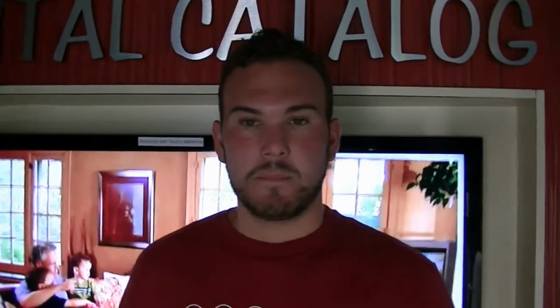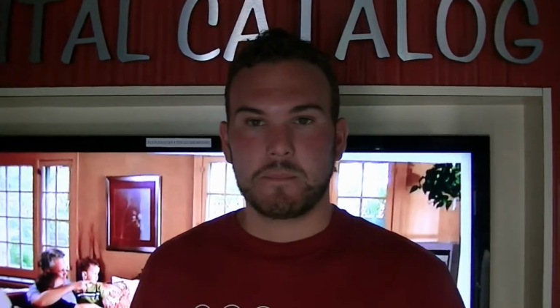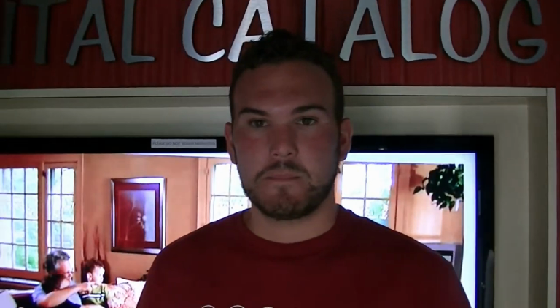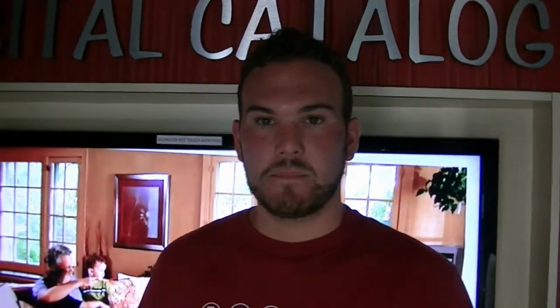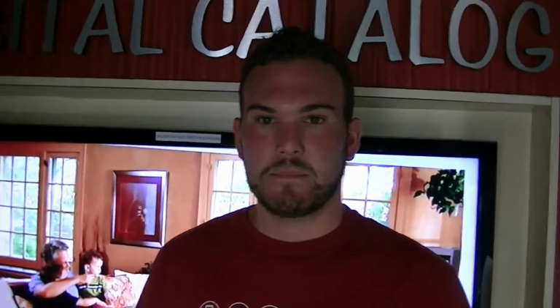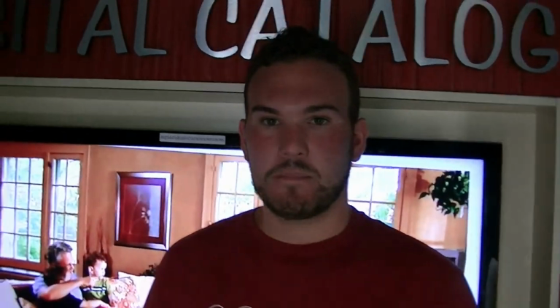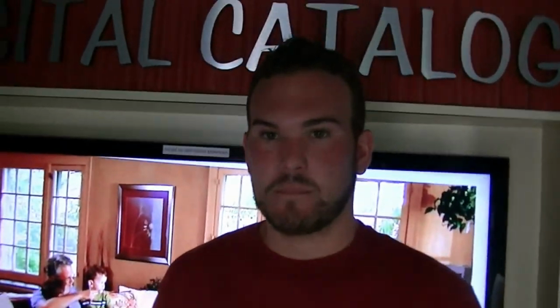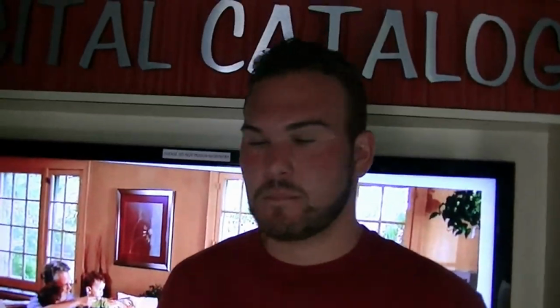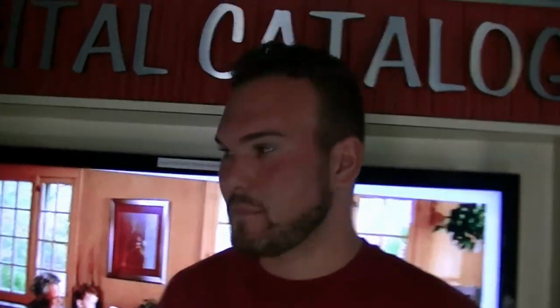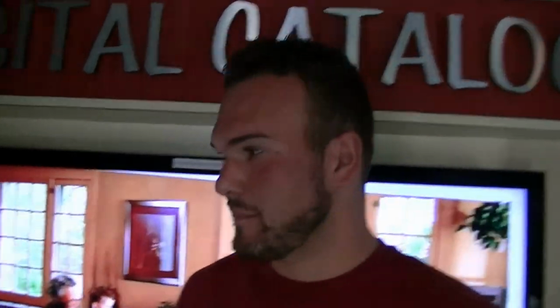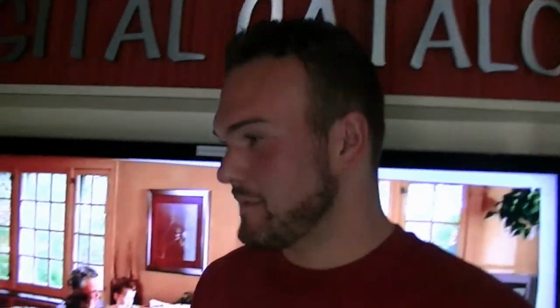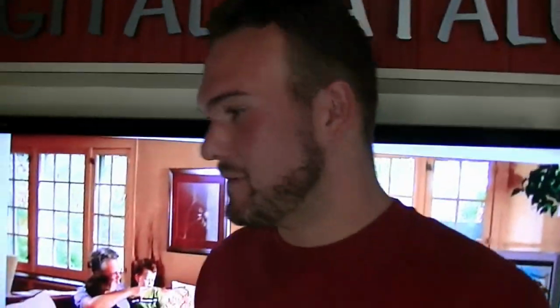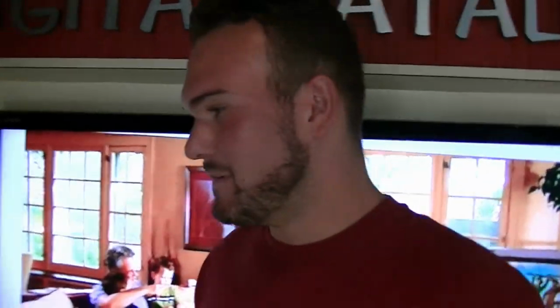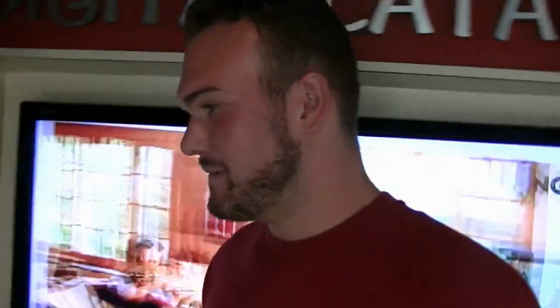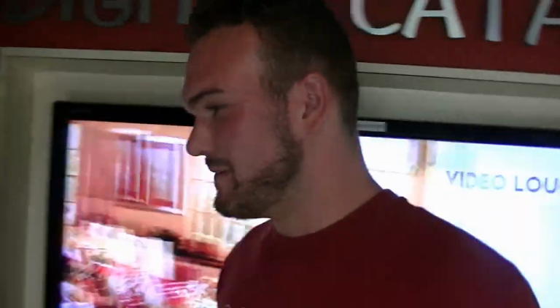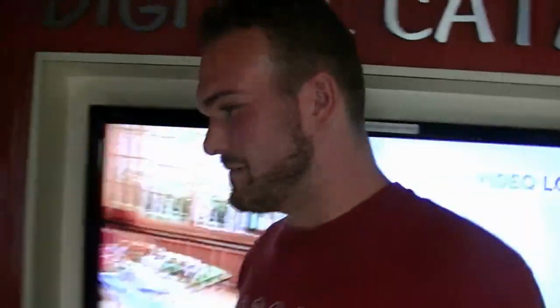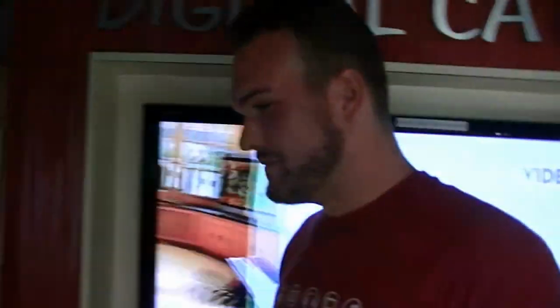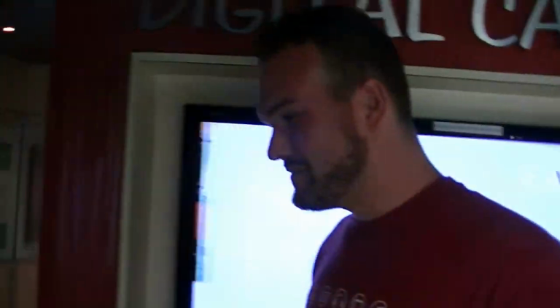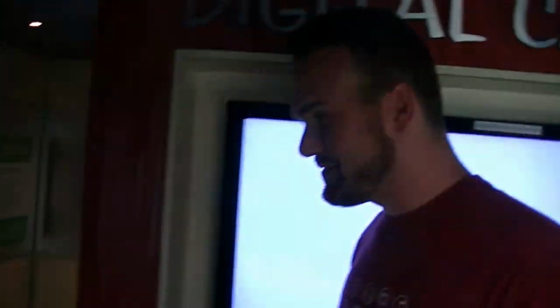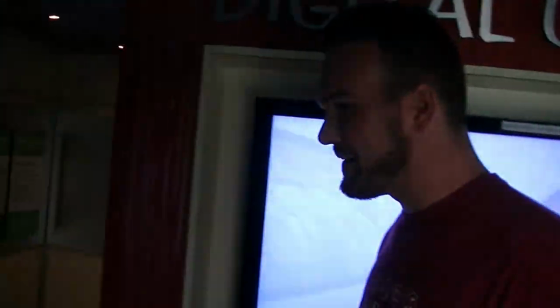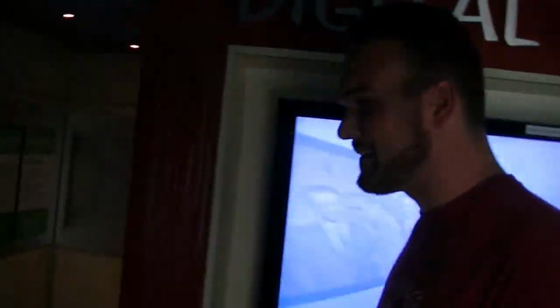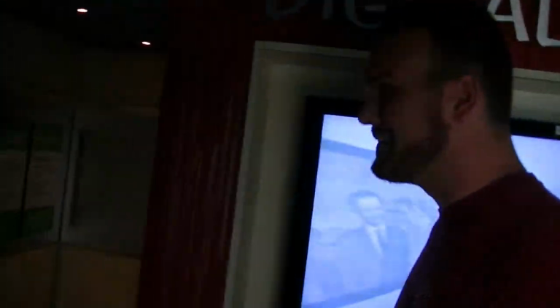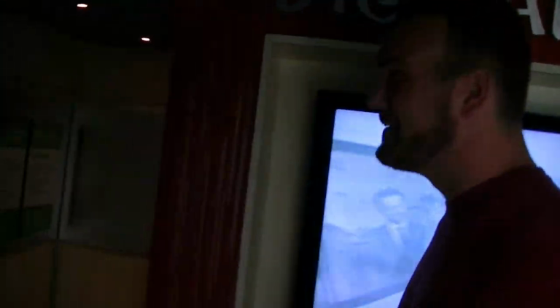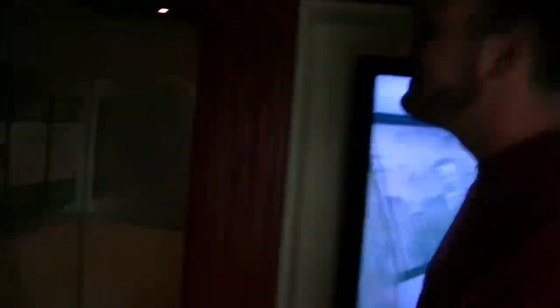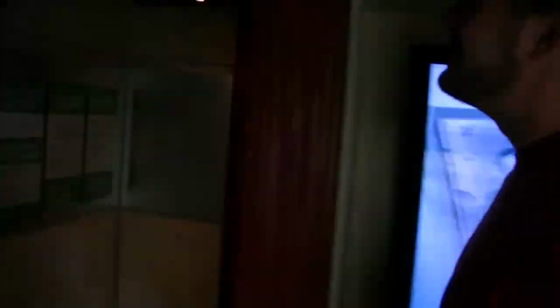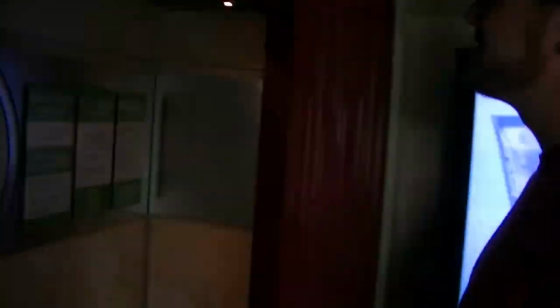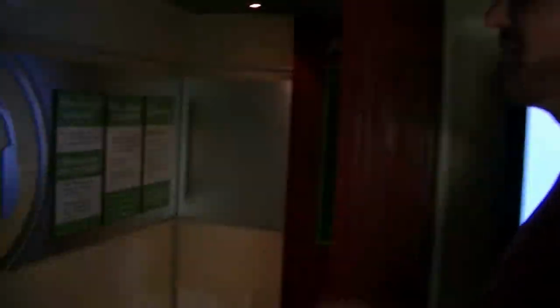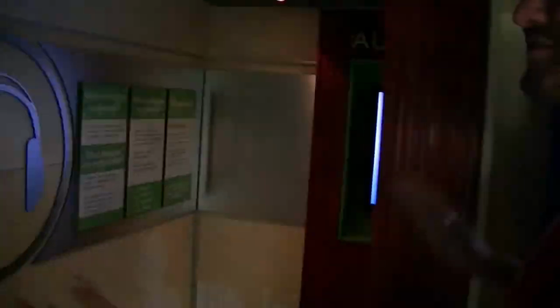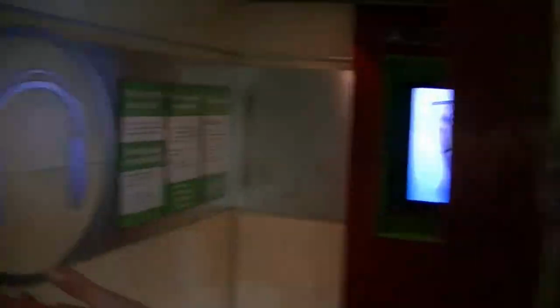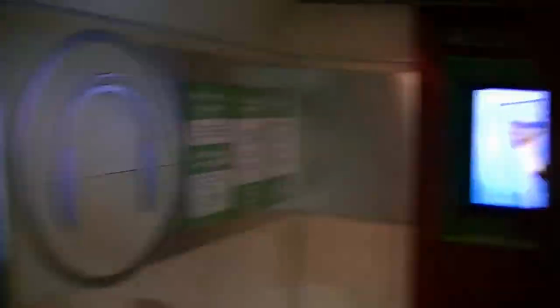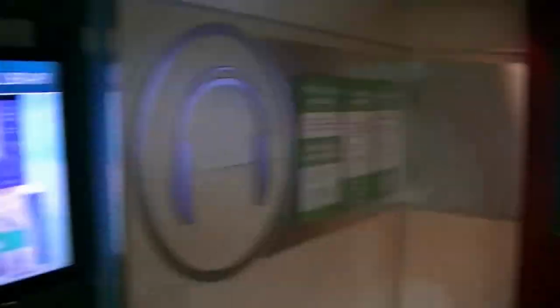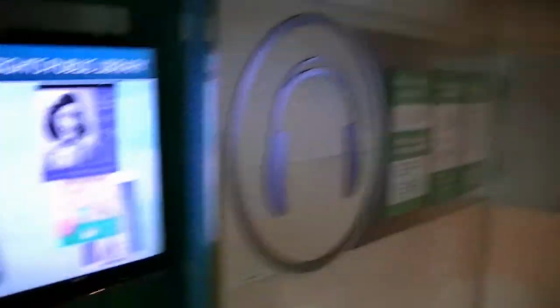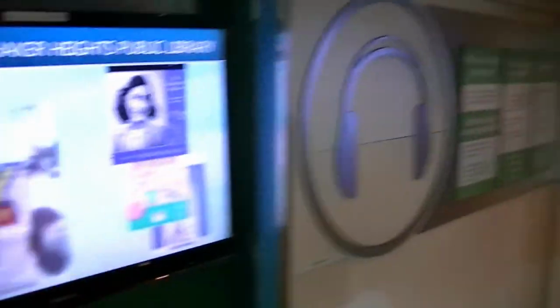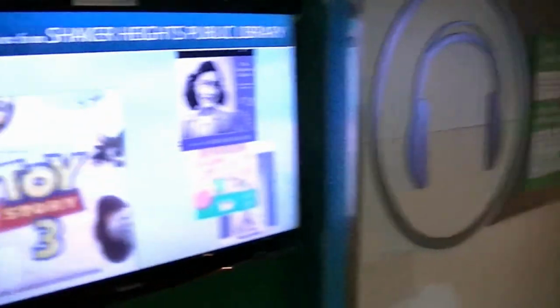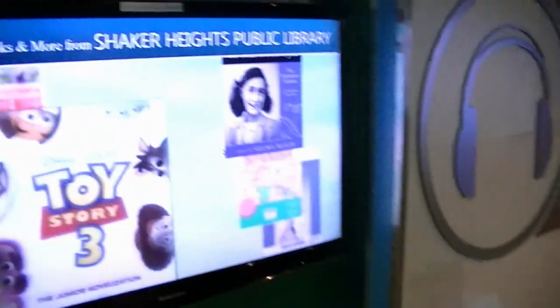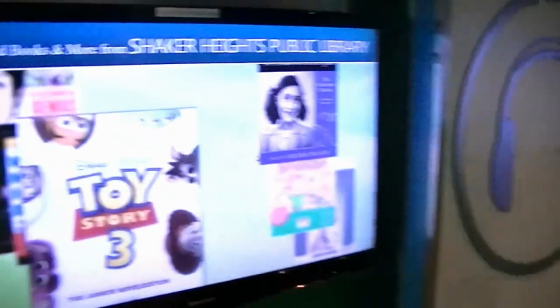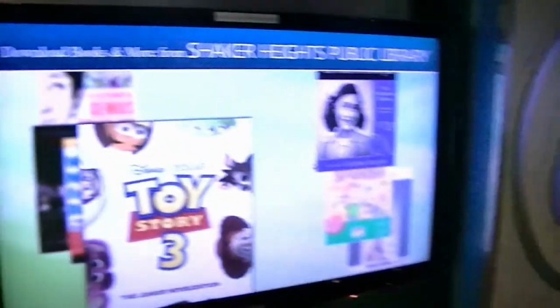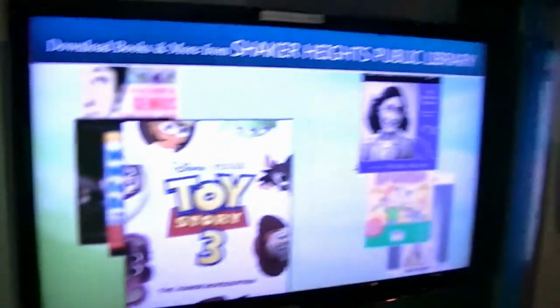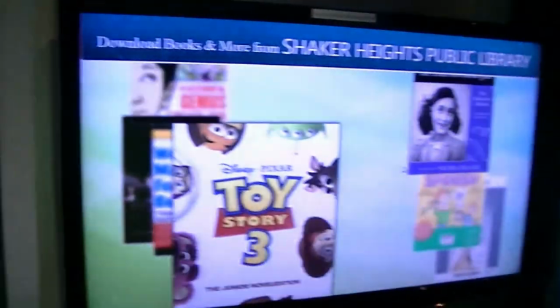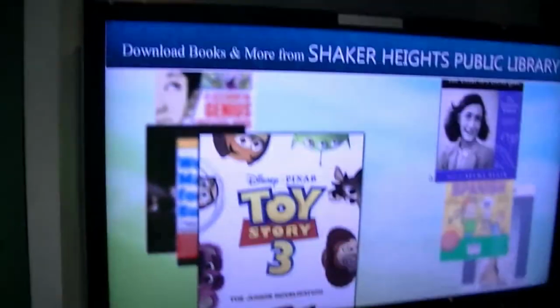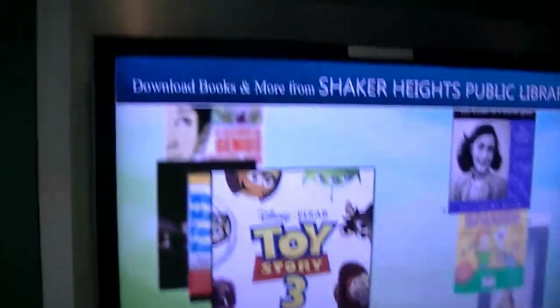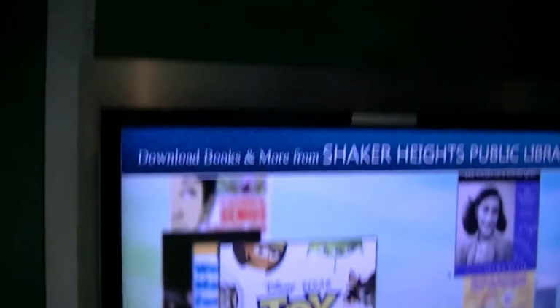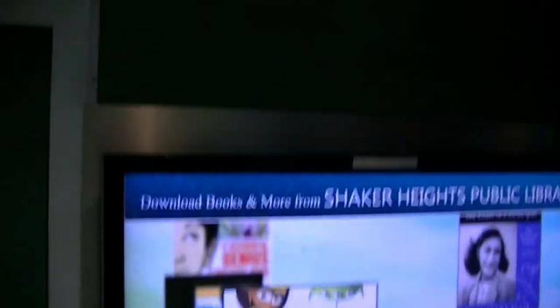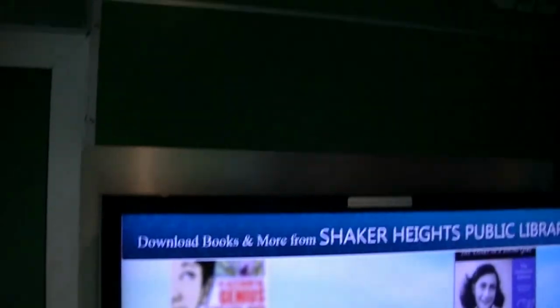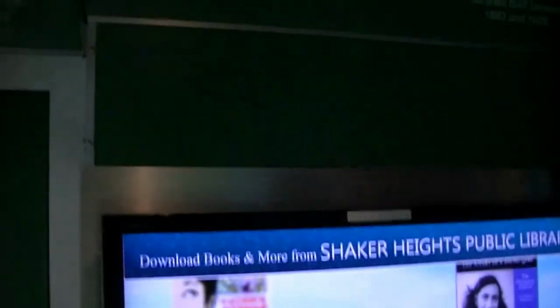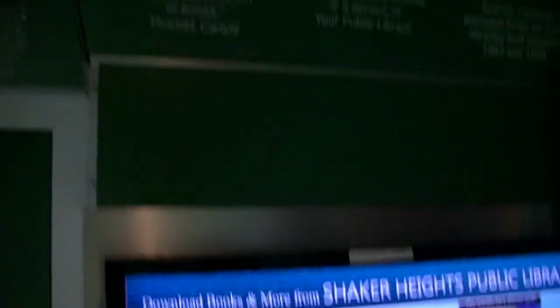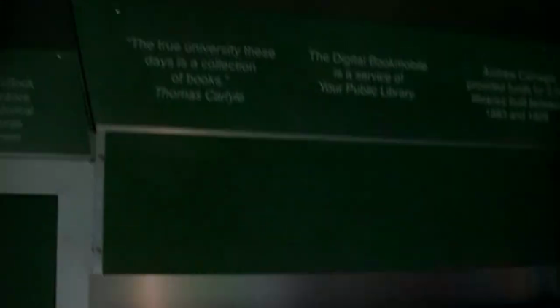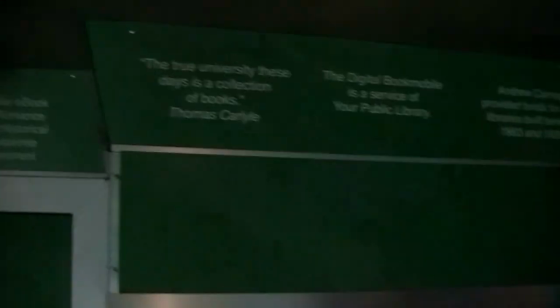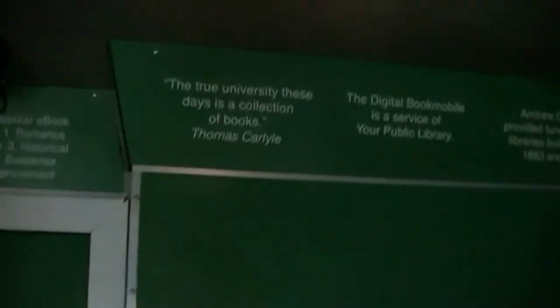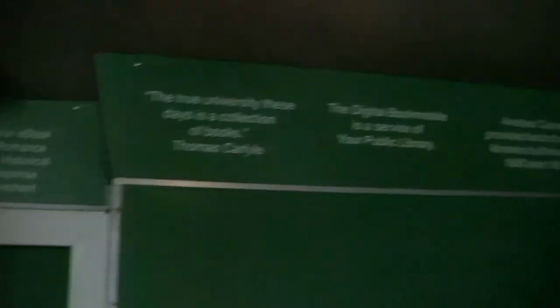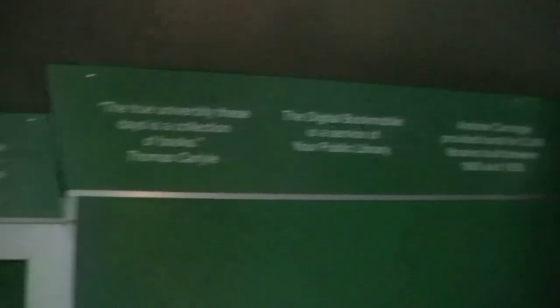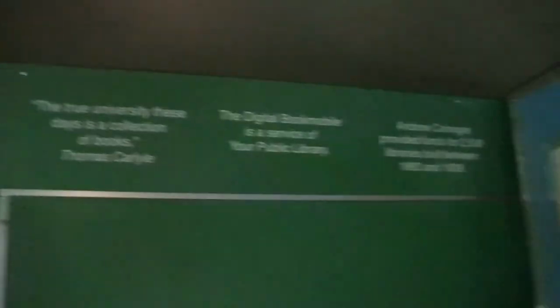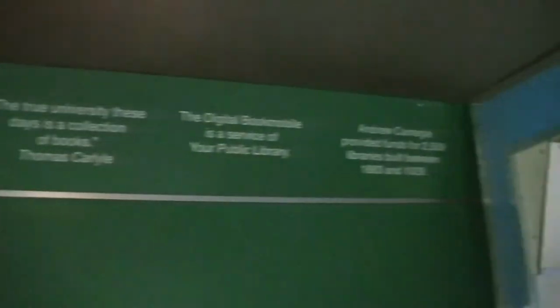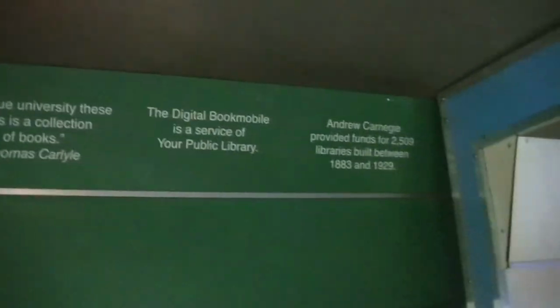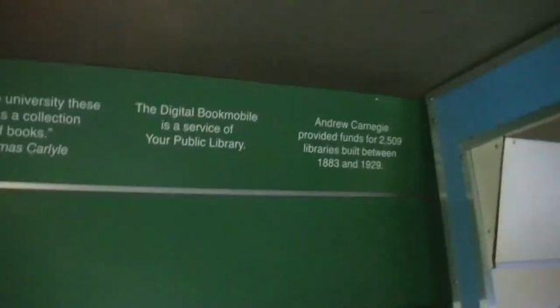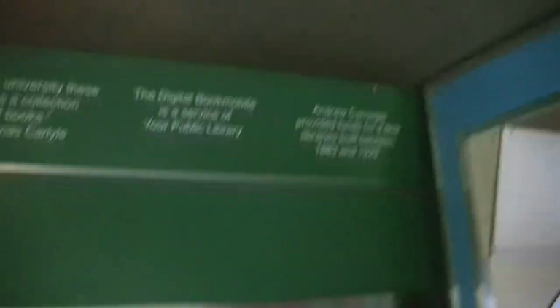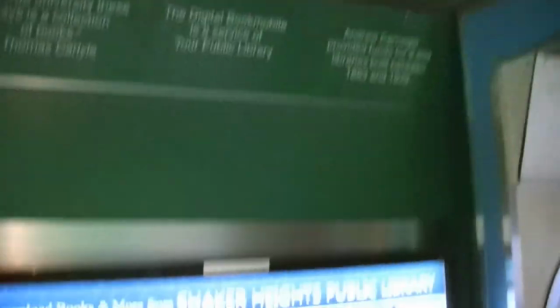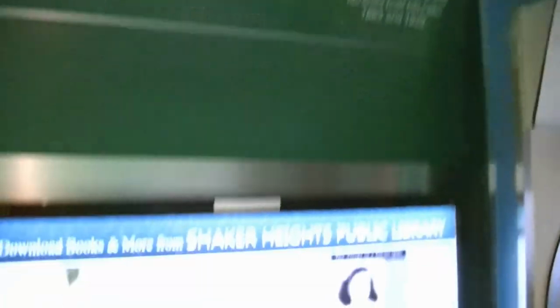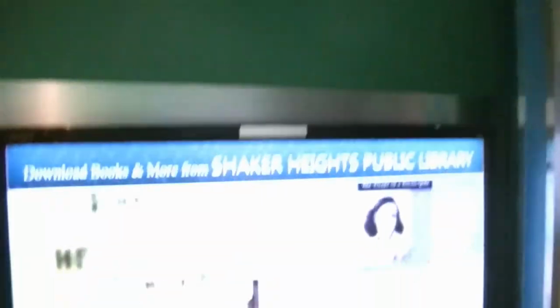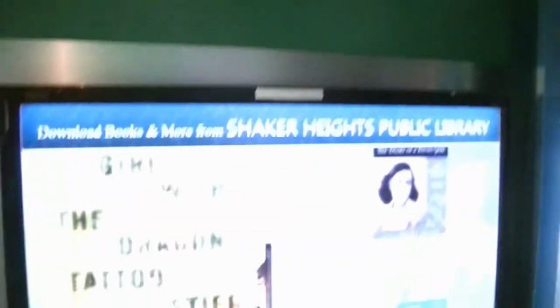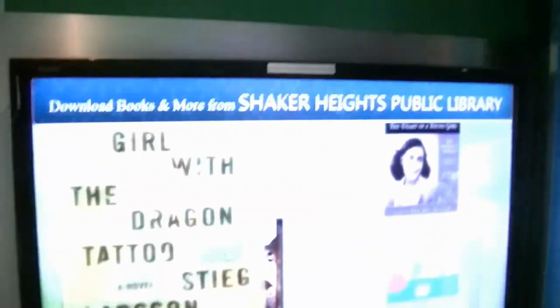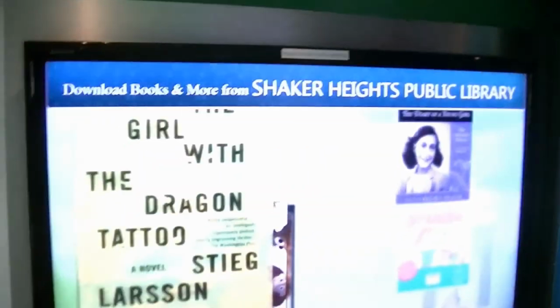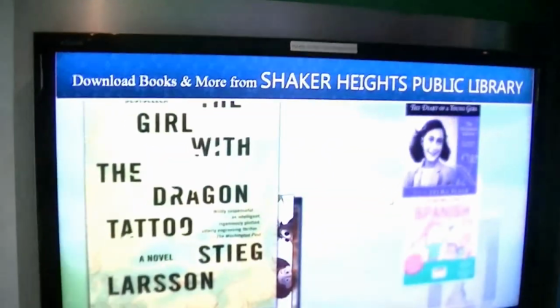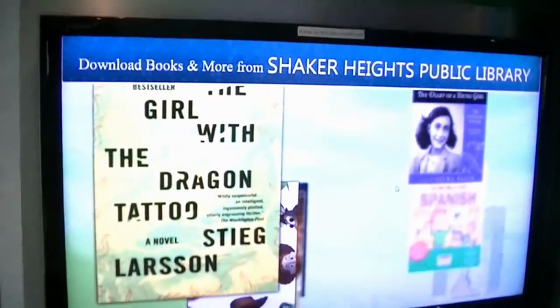Tell us about this bookmobile. We're inside now. Sure. So this is where we welcome people and we kind of give them an intro video. It's personalized to Shaker Heights.